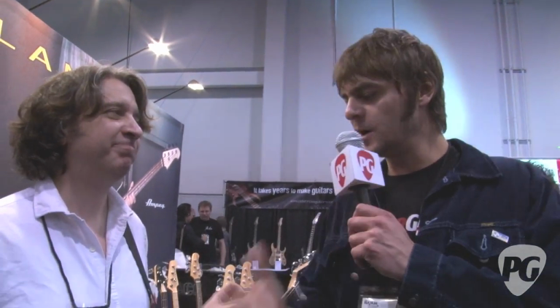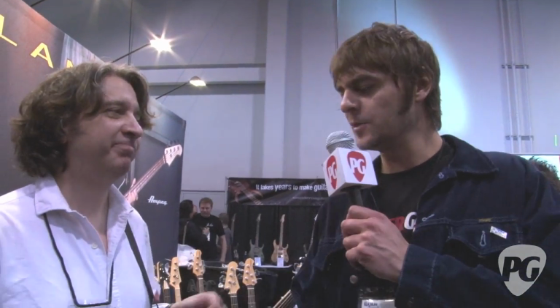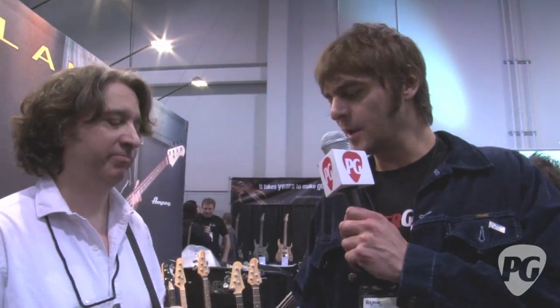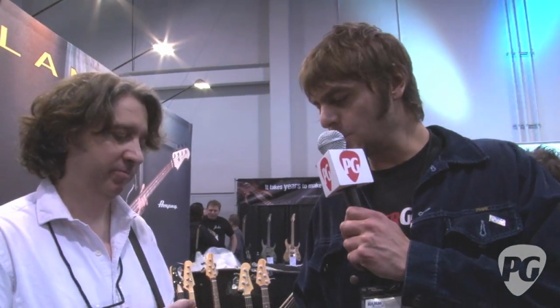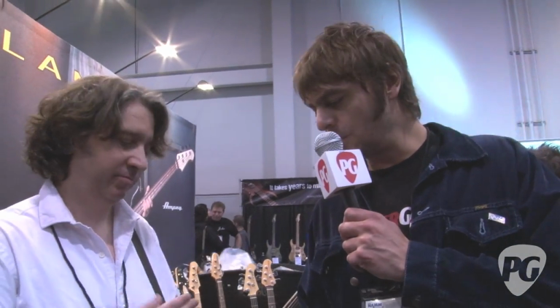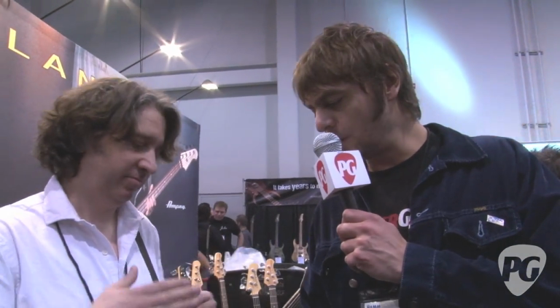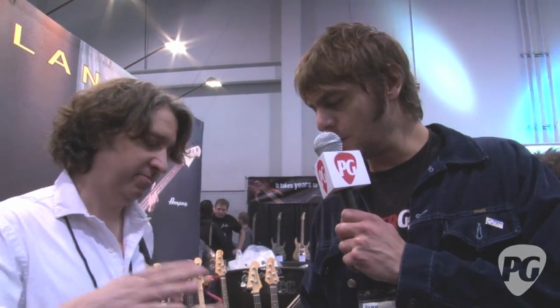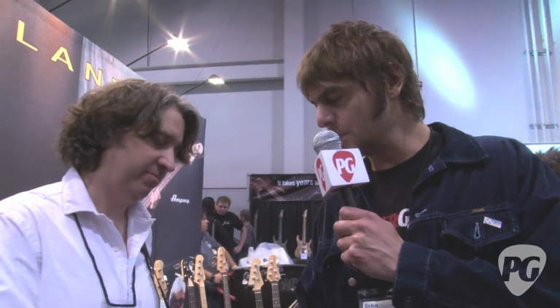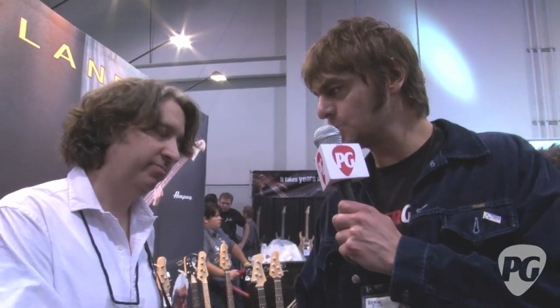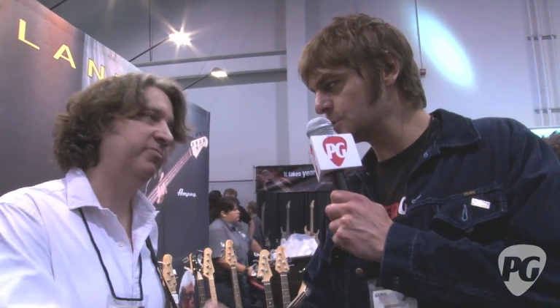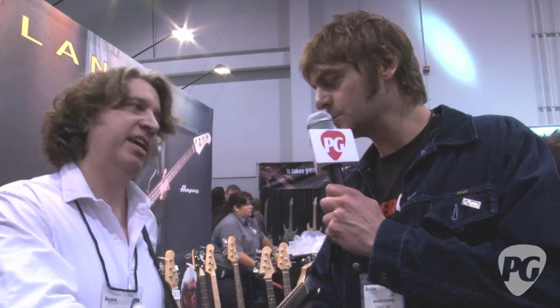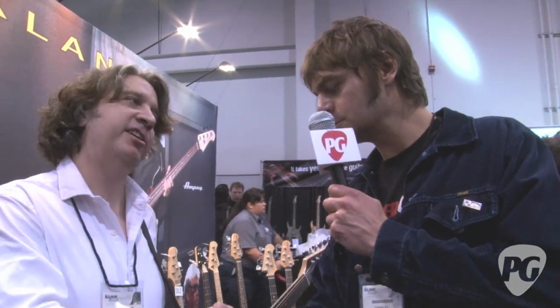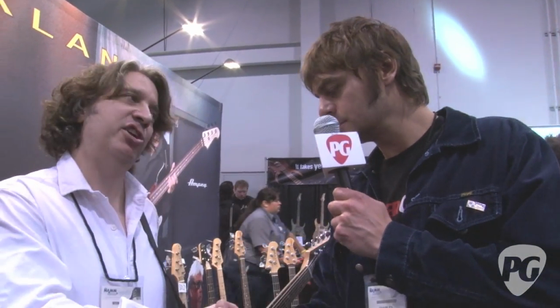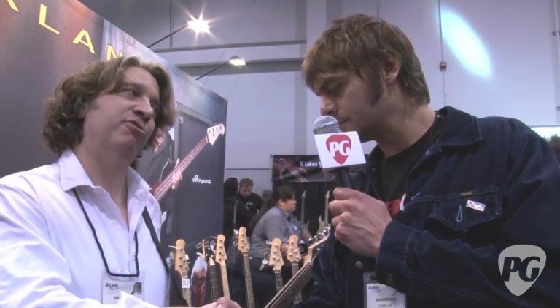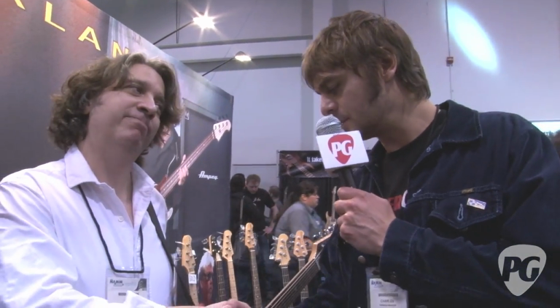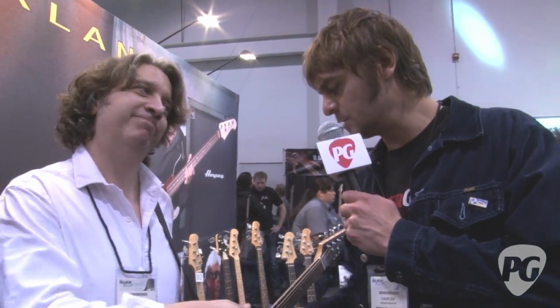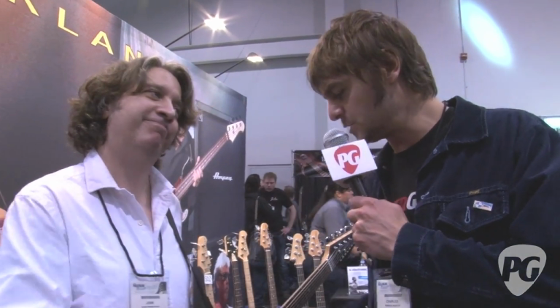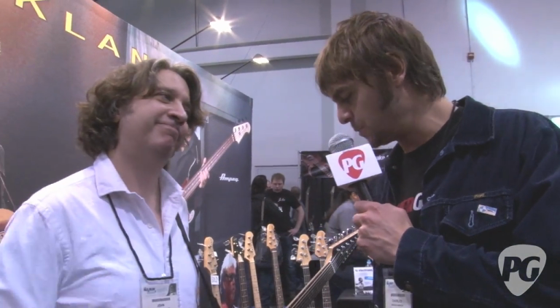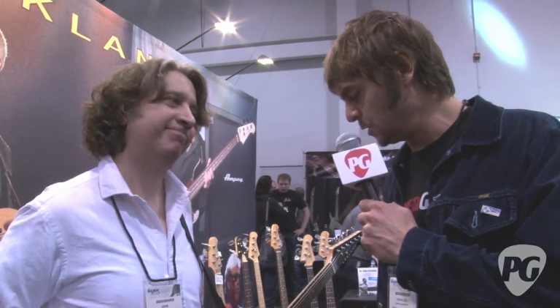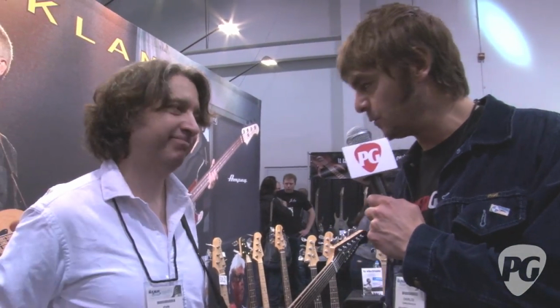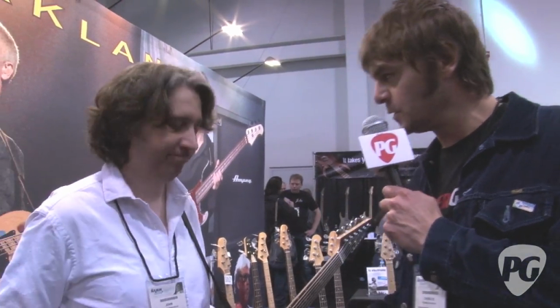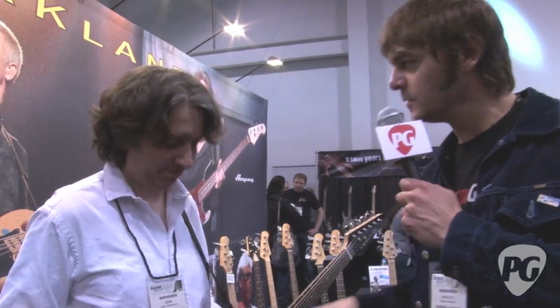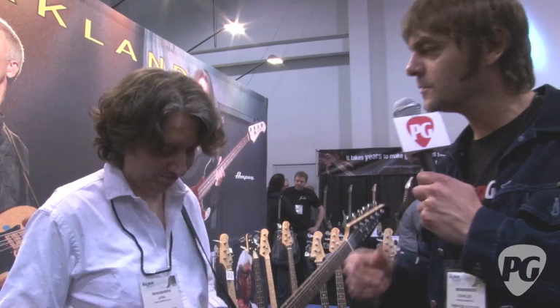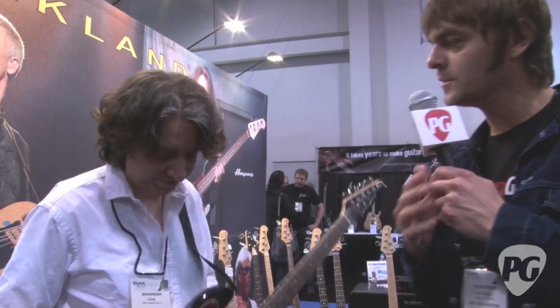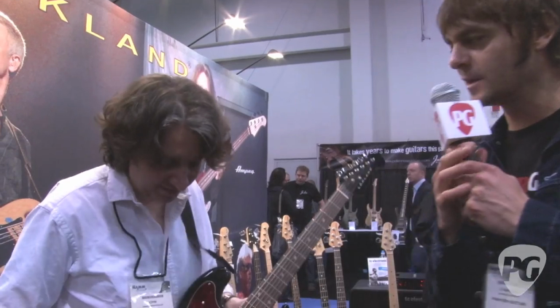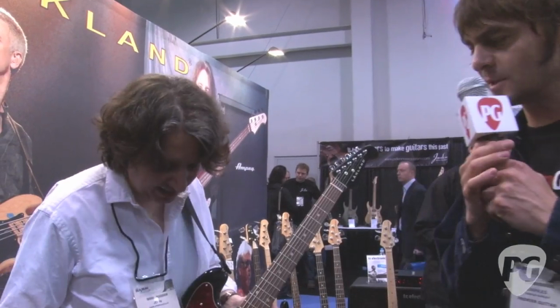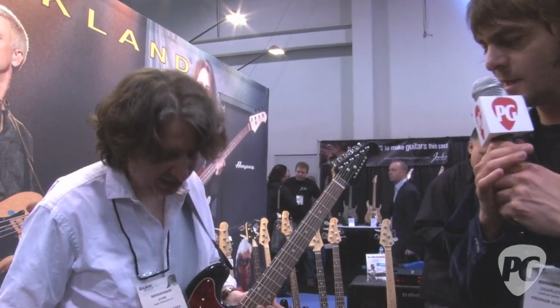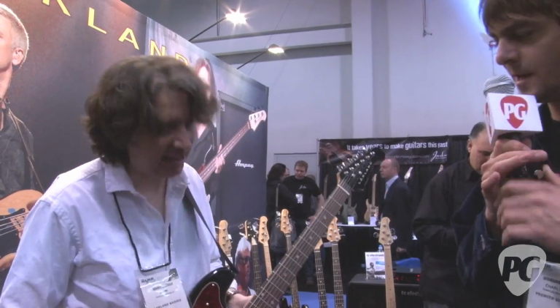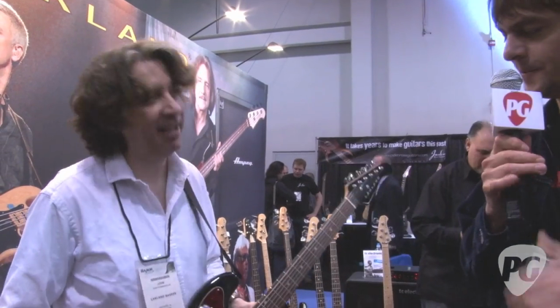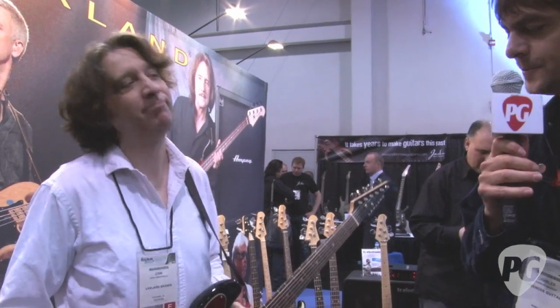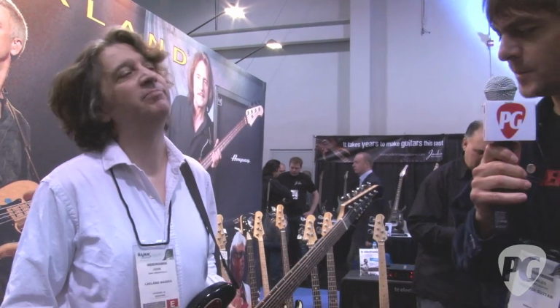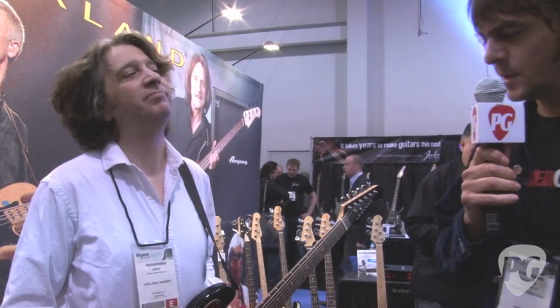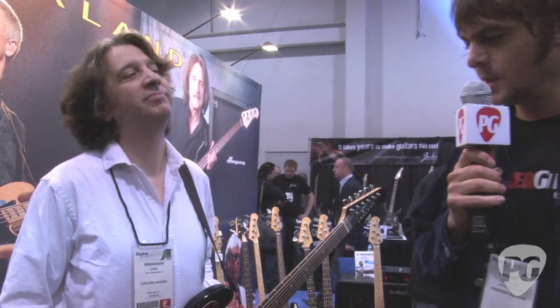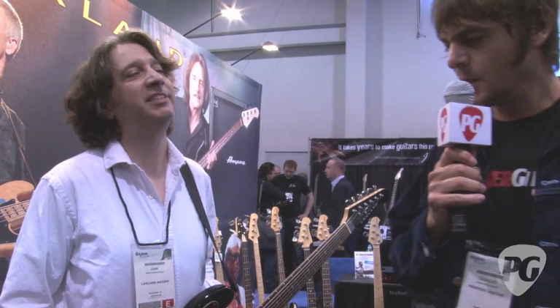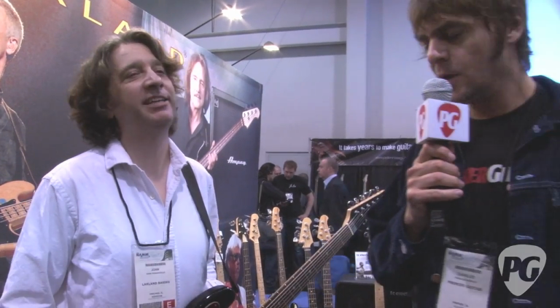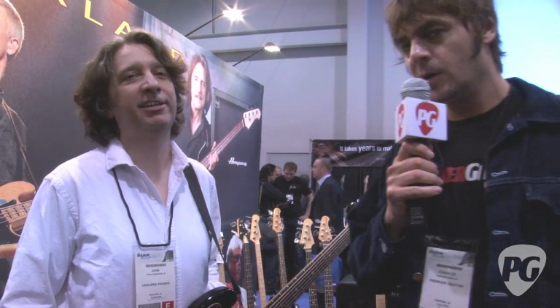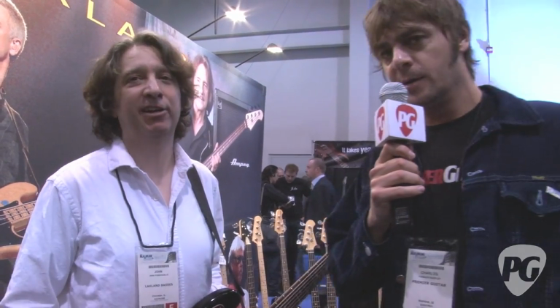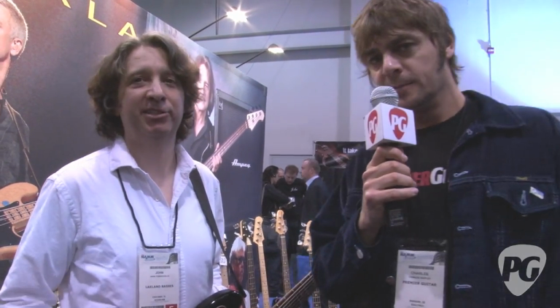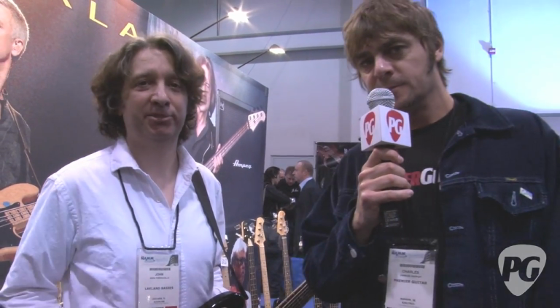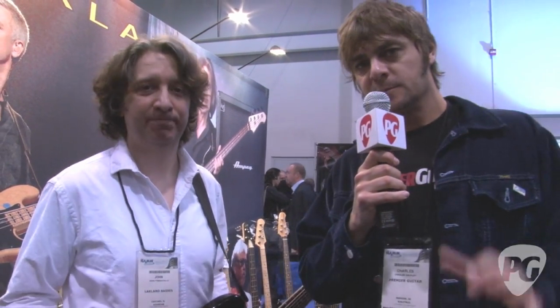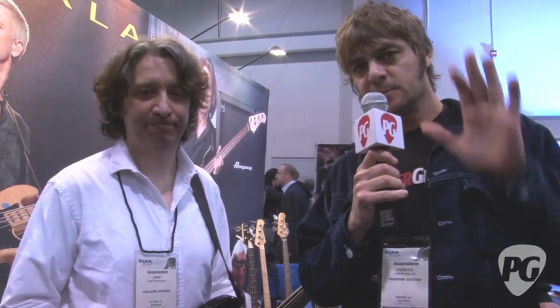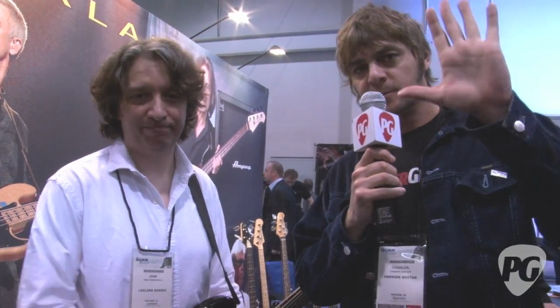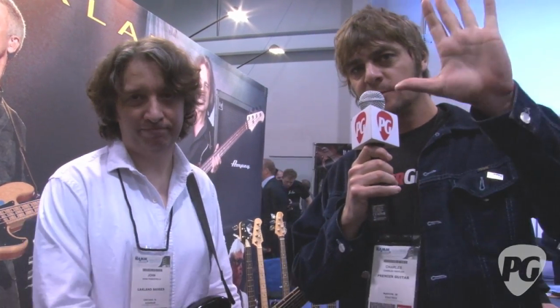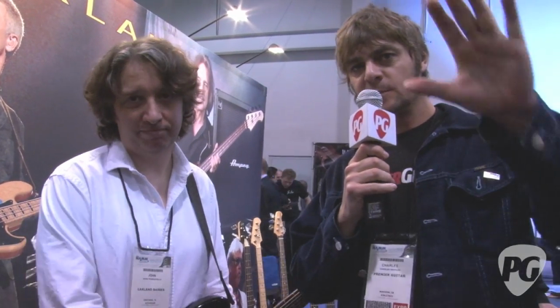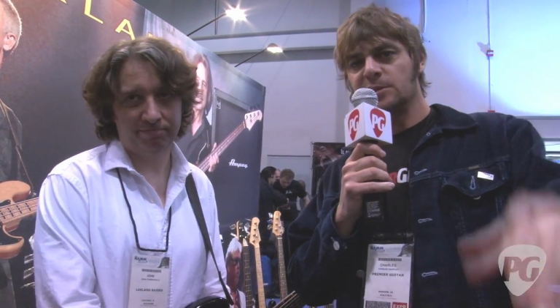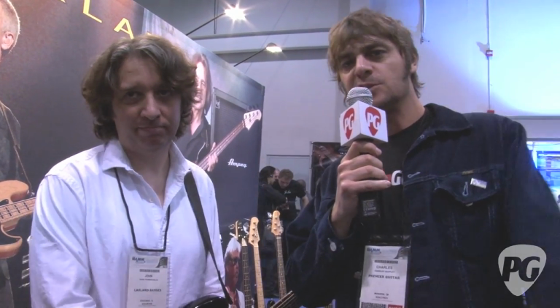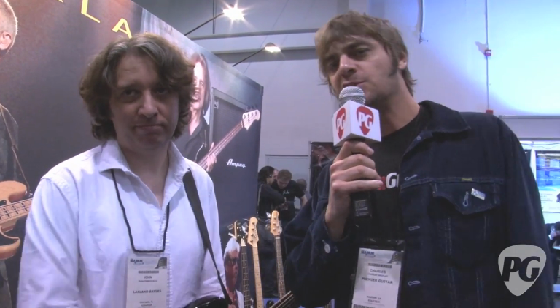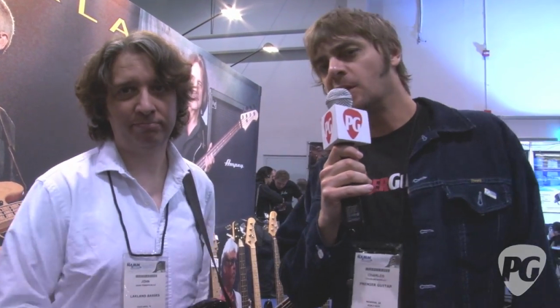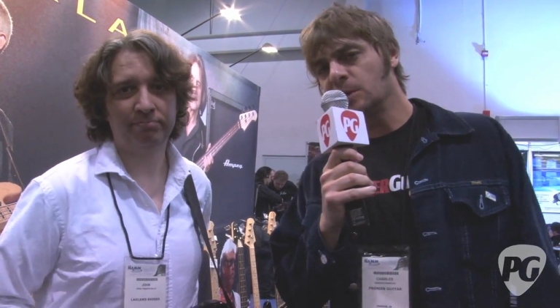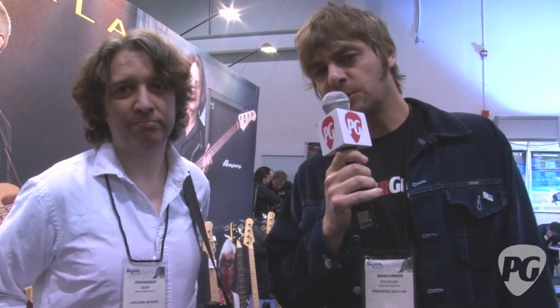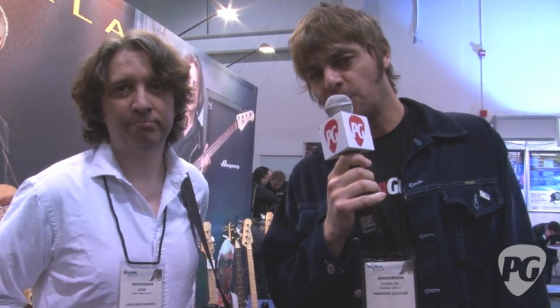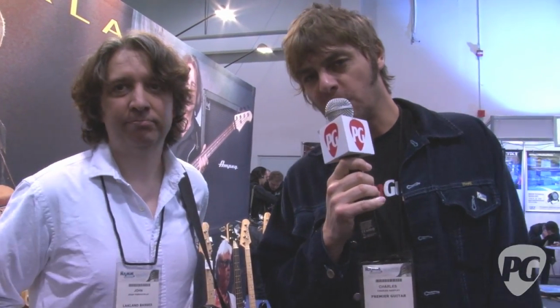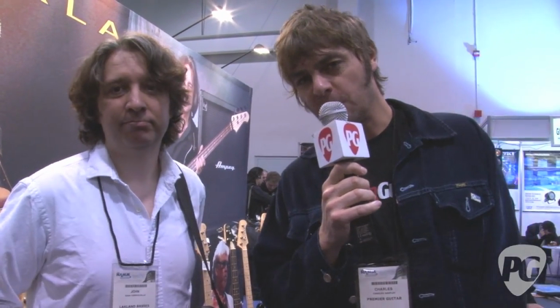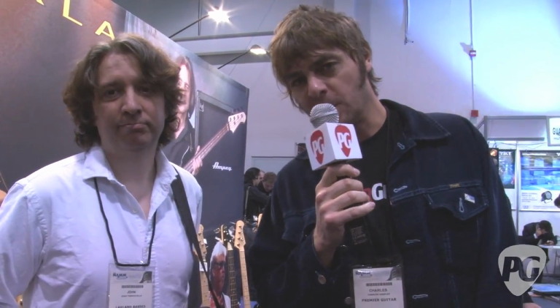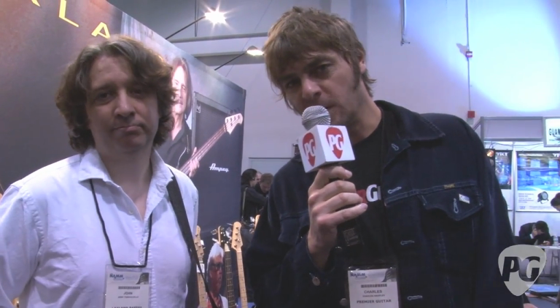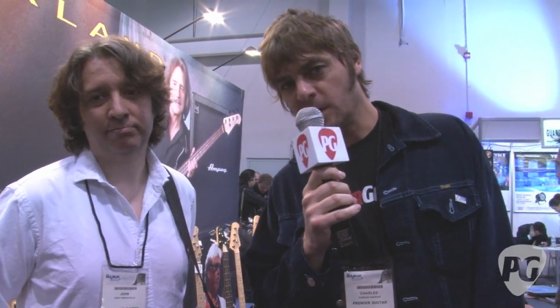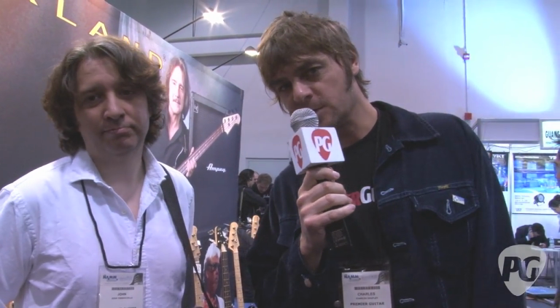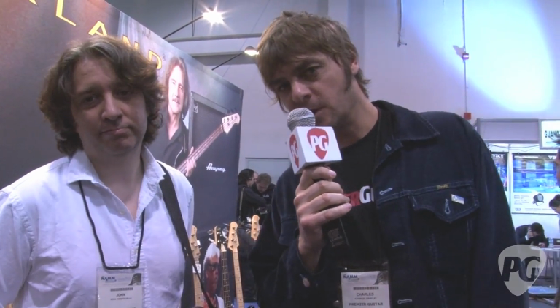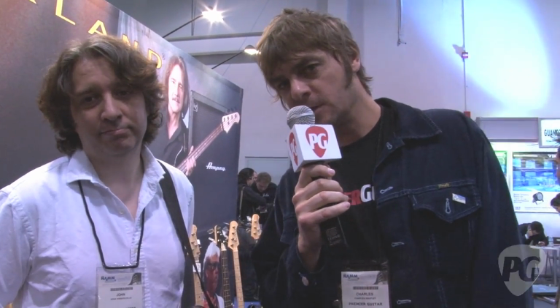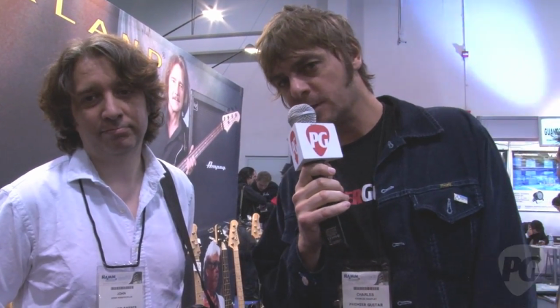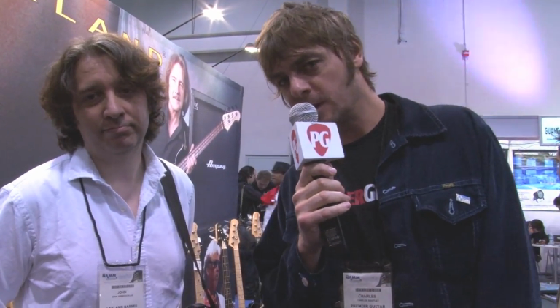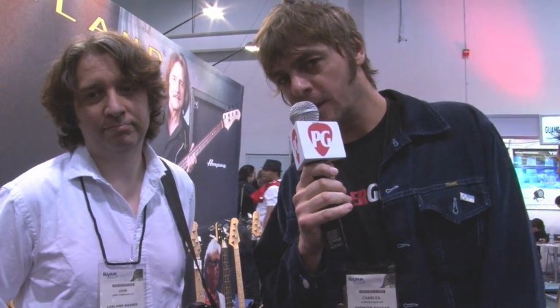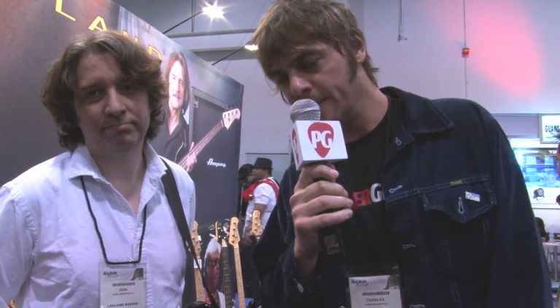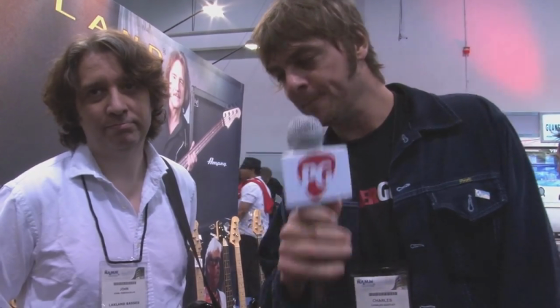John, thank you very much. Thank you. This is beautiful, thanks a lot. This is Charles for PremierGuitar.com.